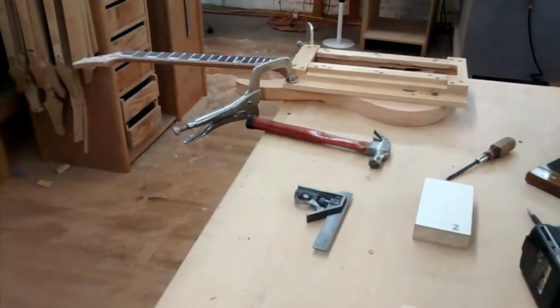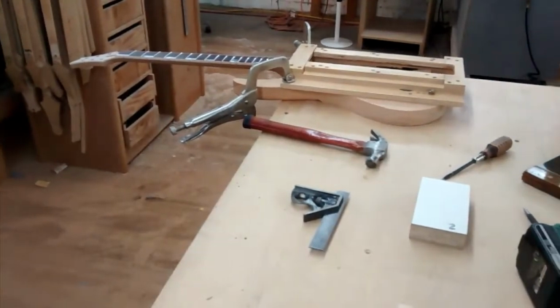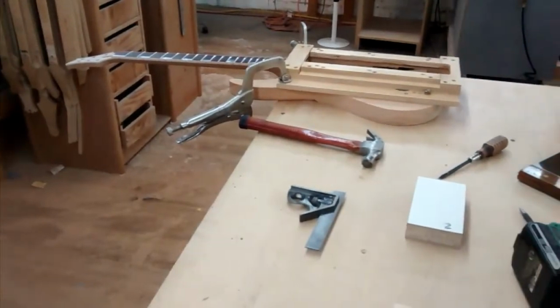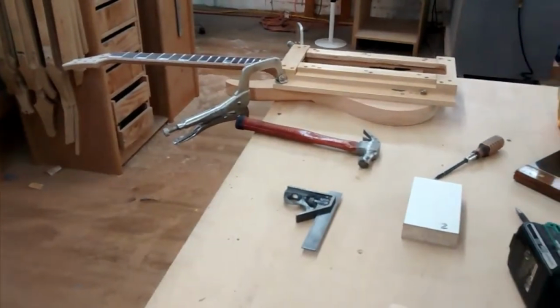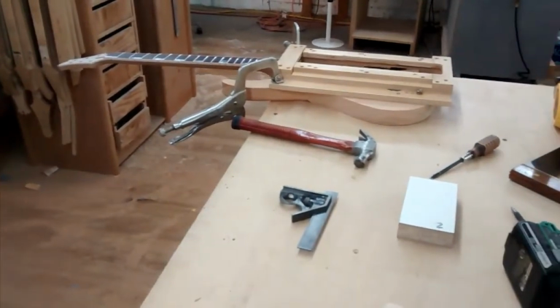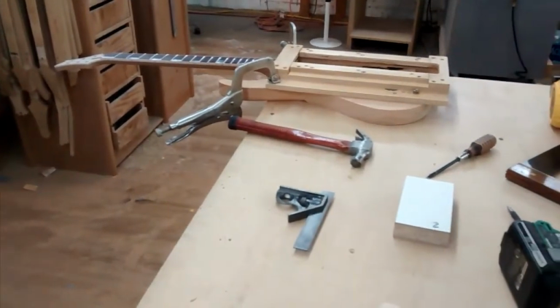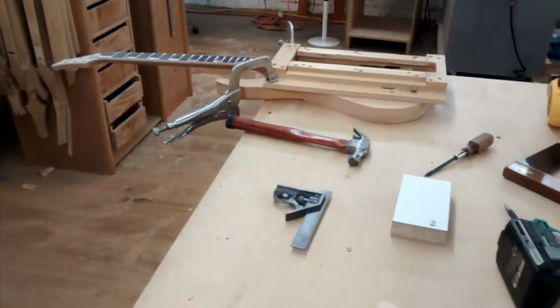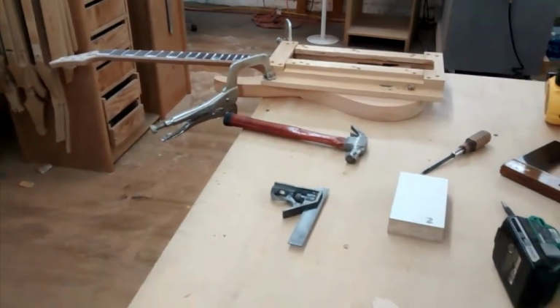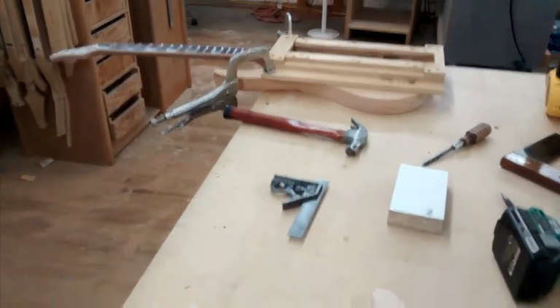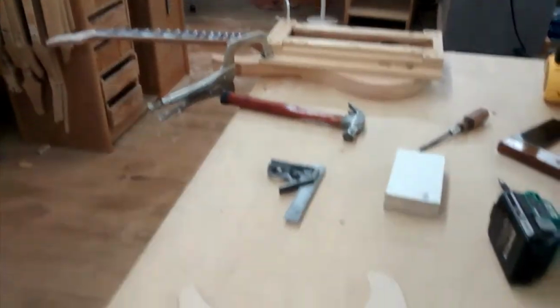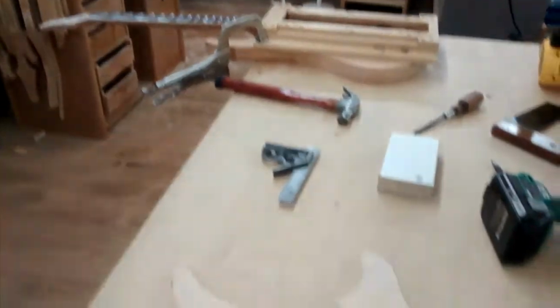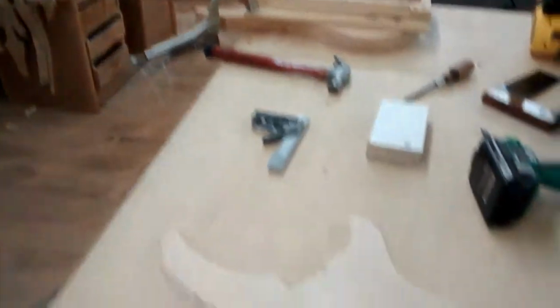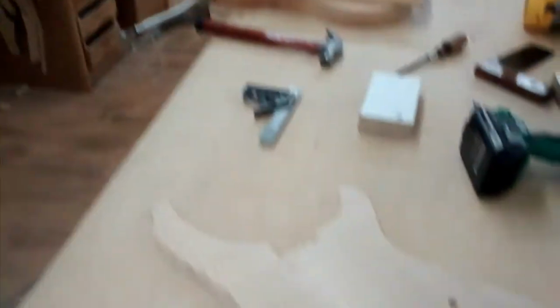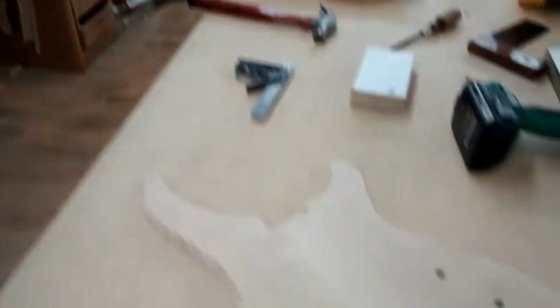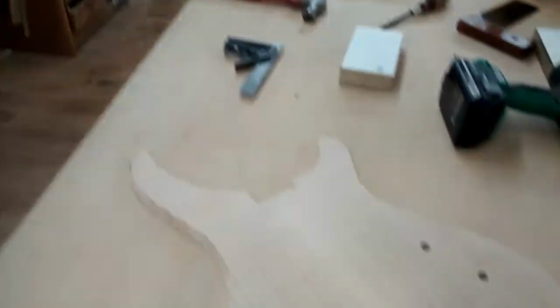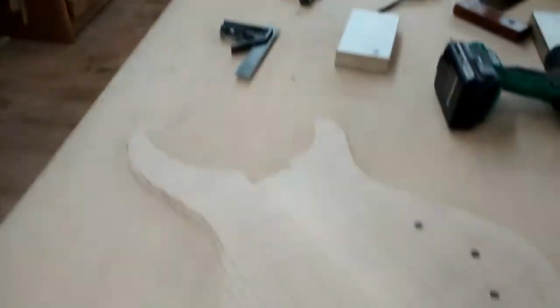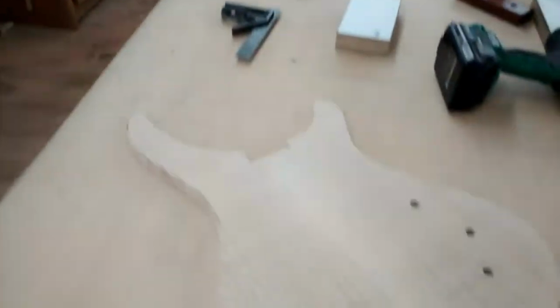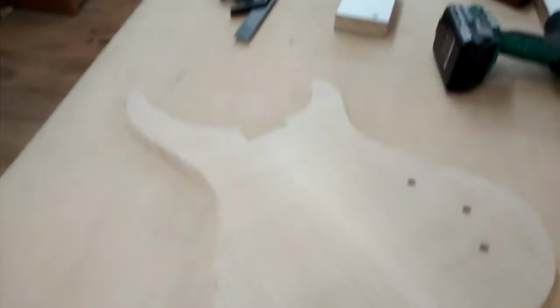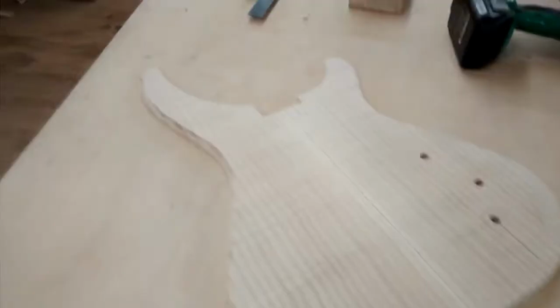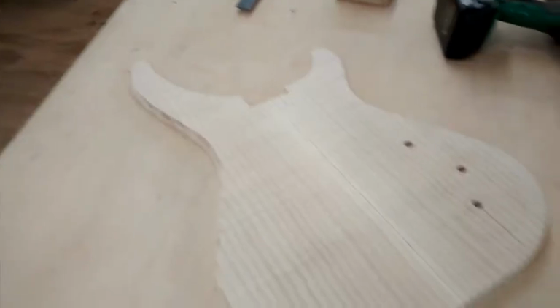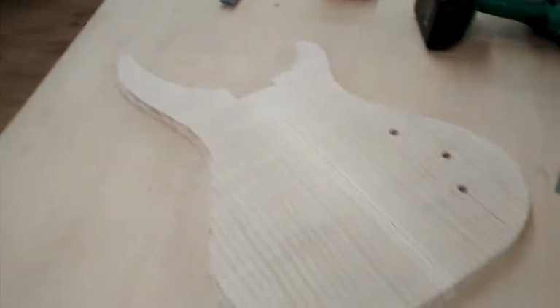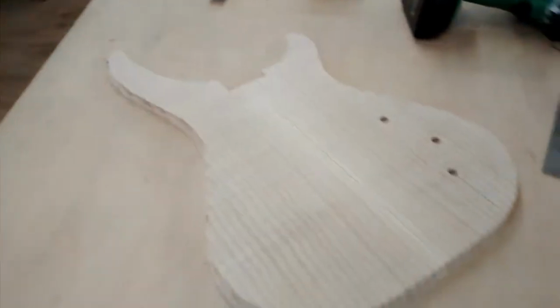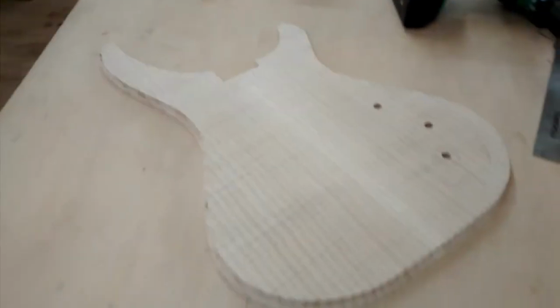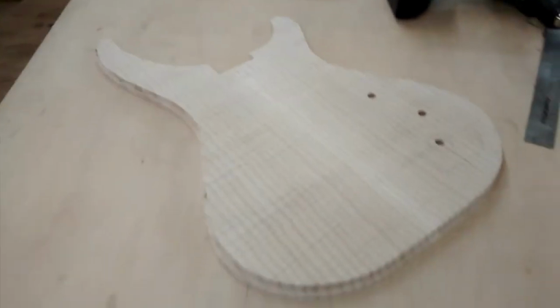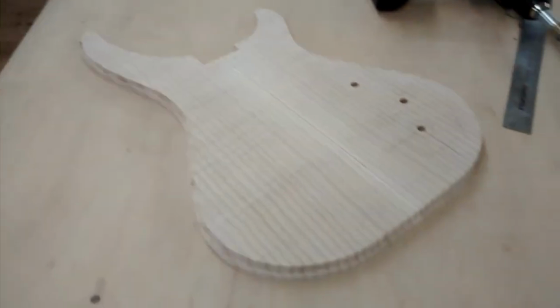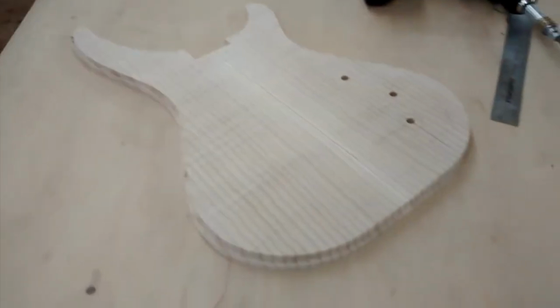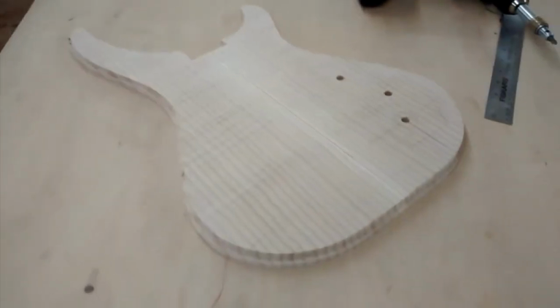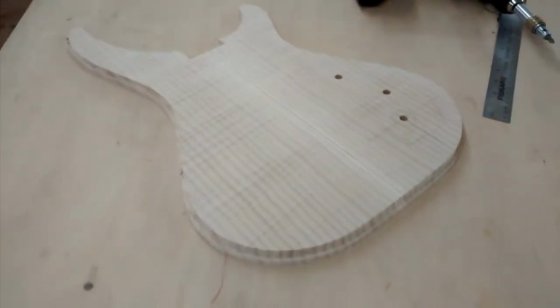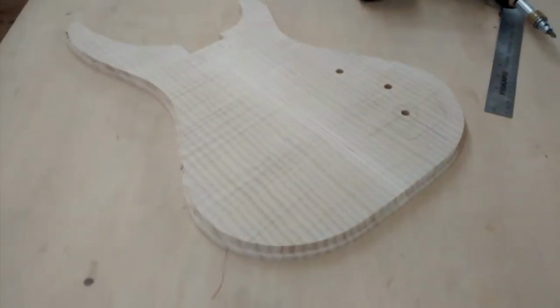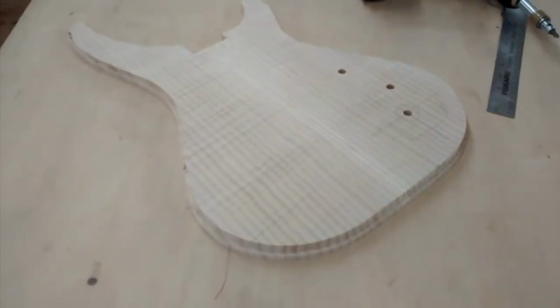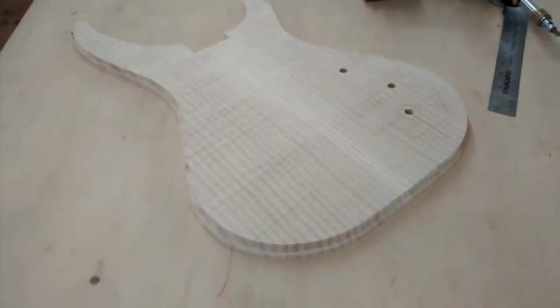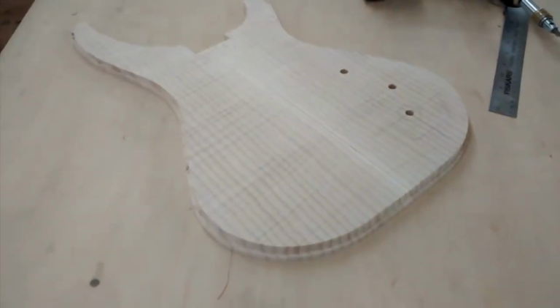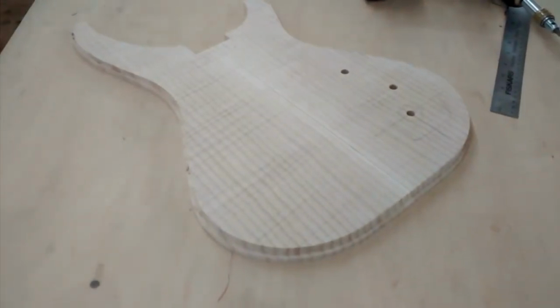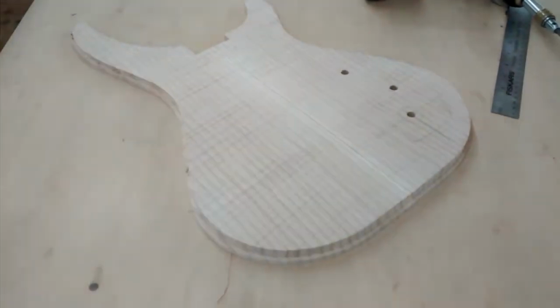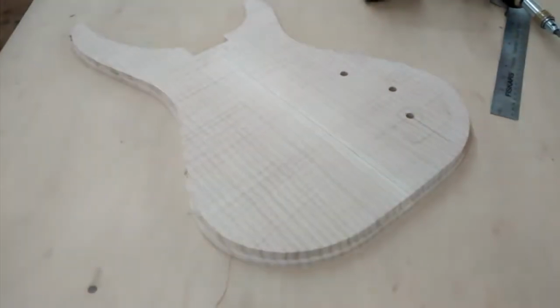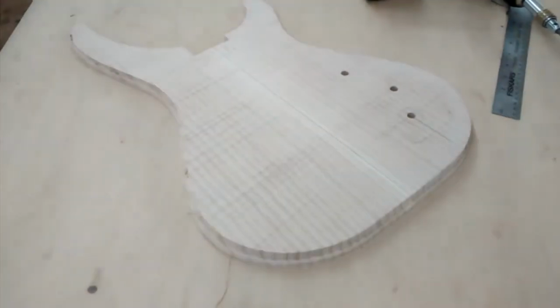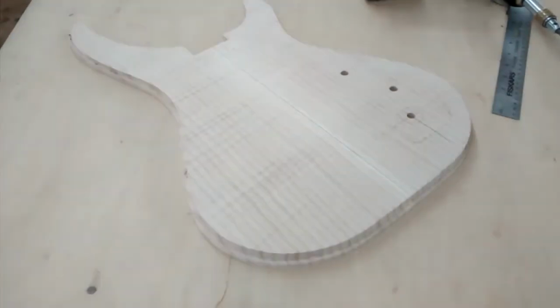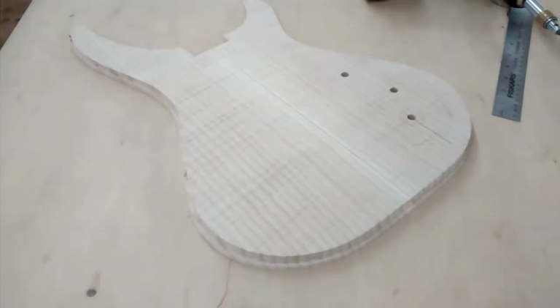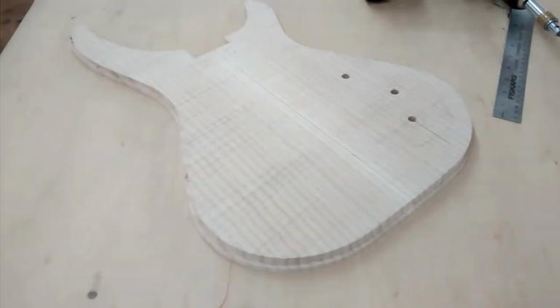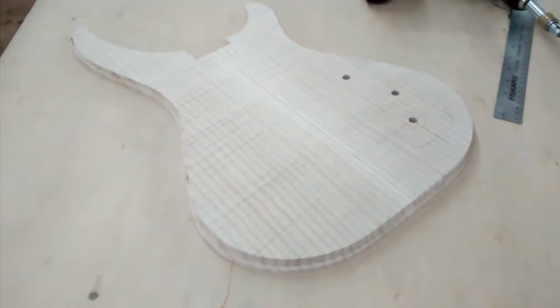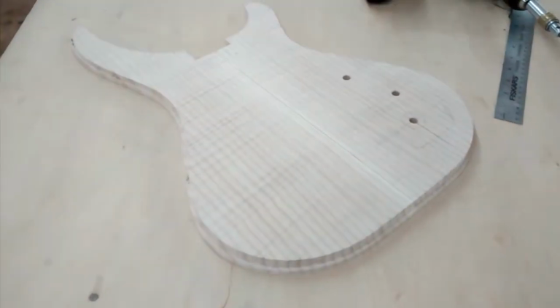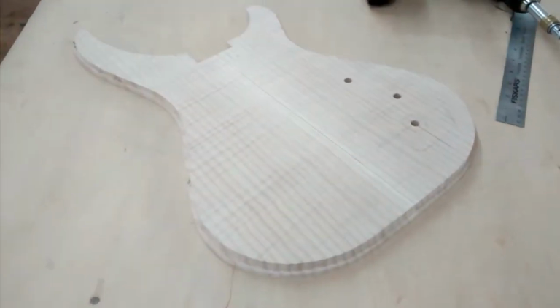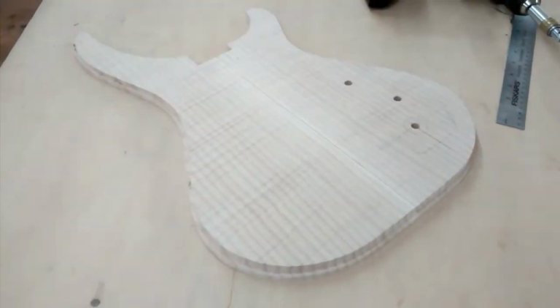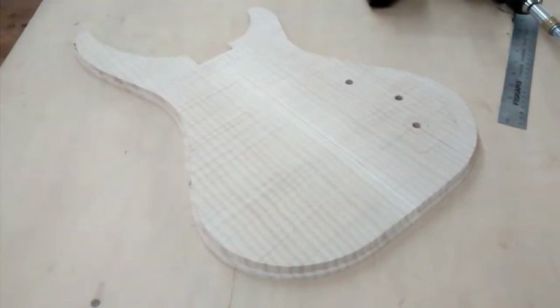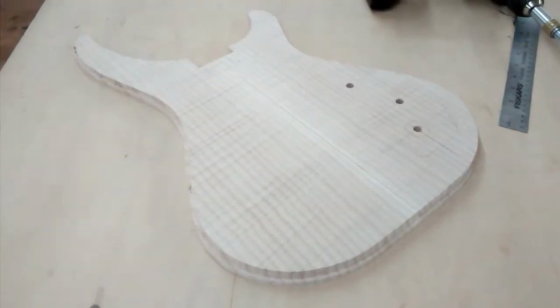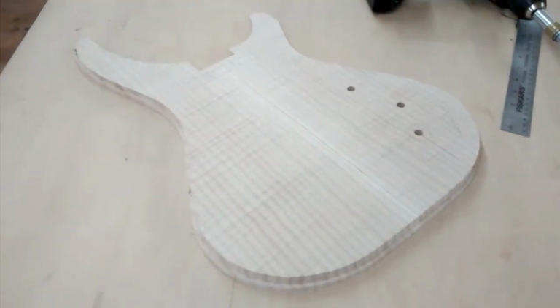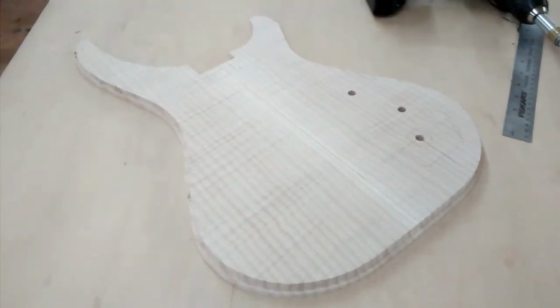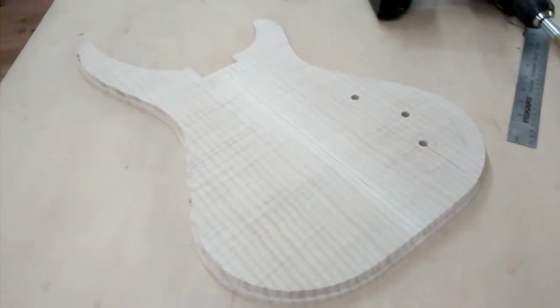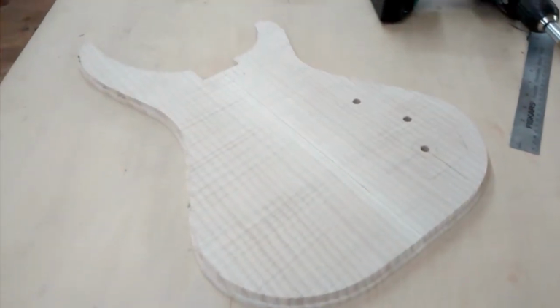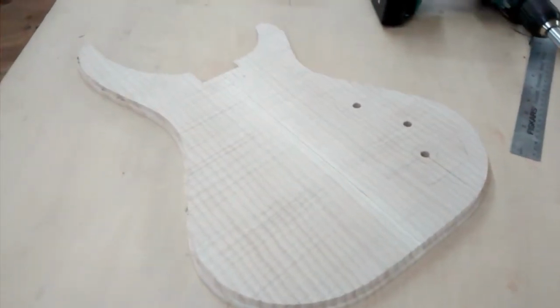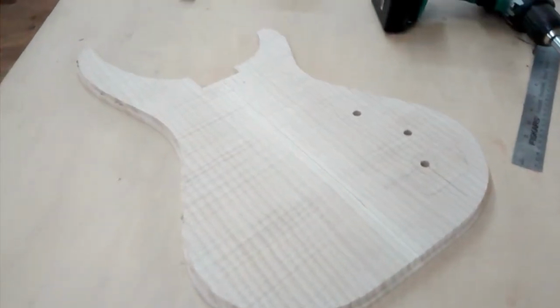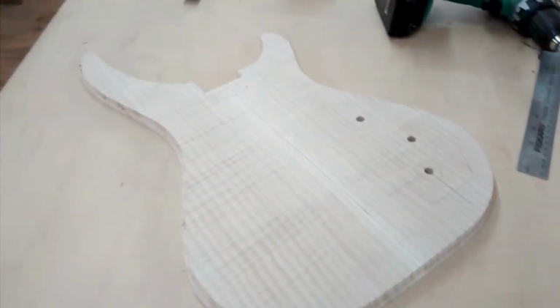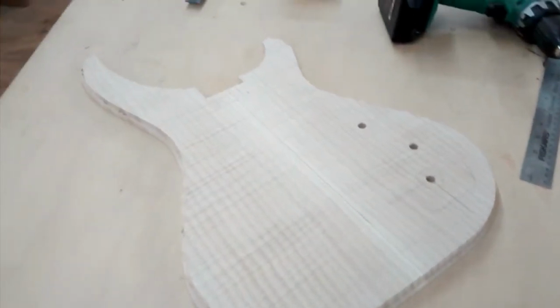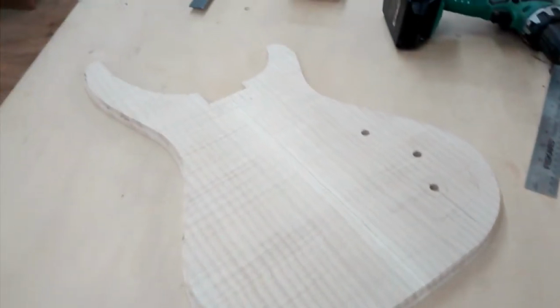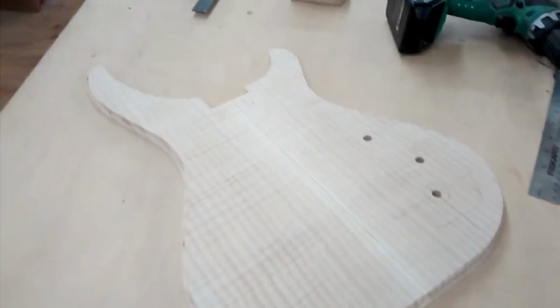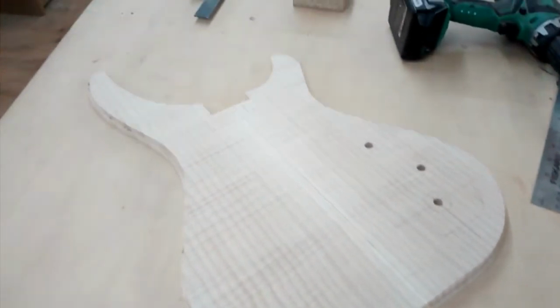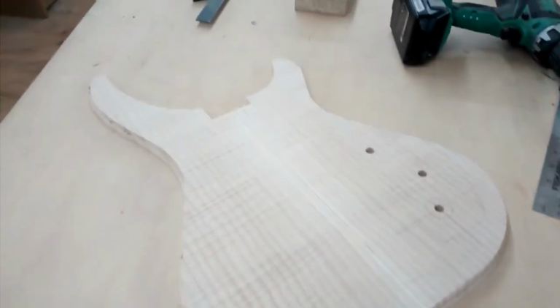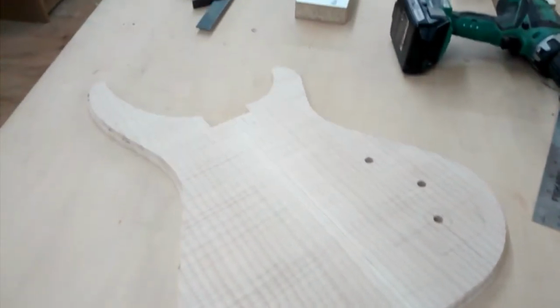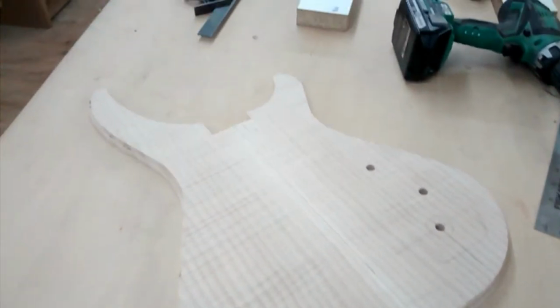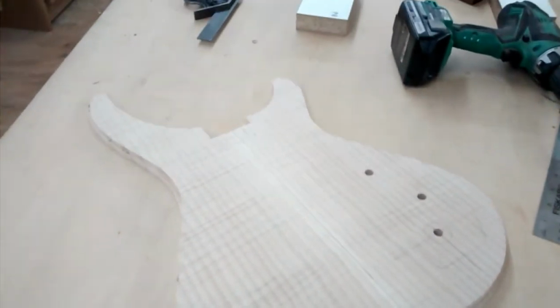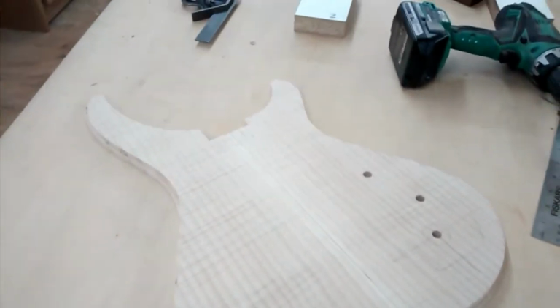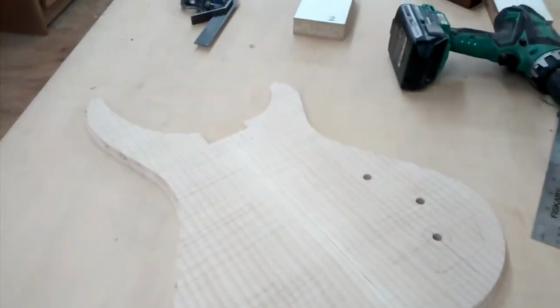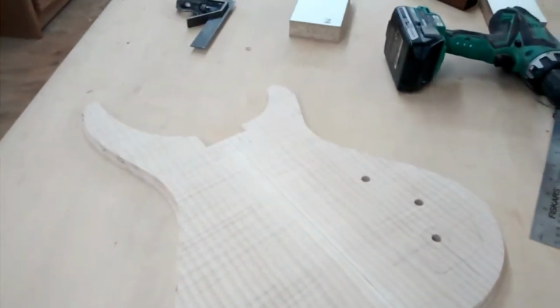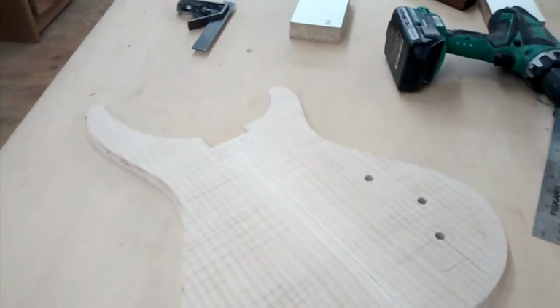Dave's routing out right now — Diamond Flame top. He's just about to finish these up, and then they're going to come to me.